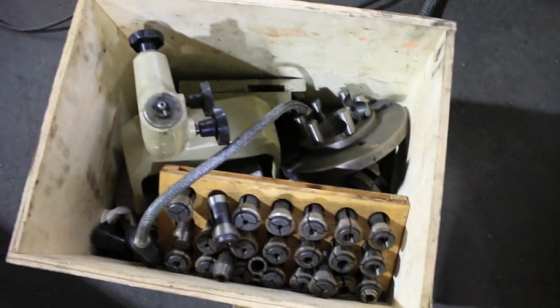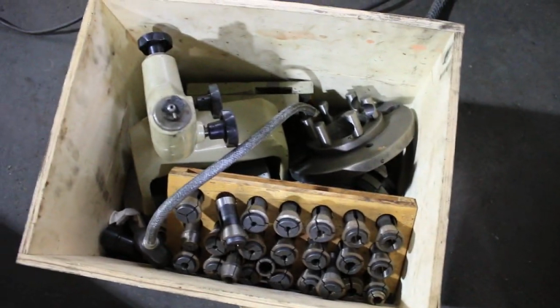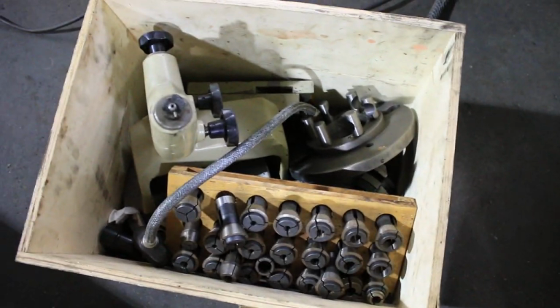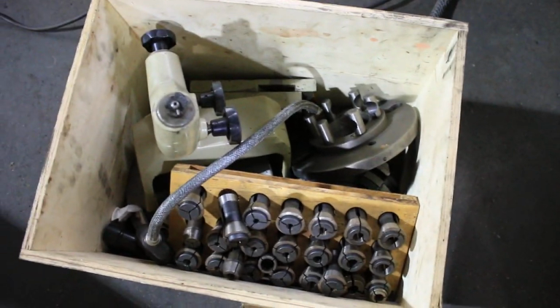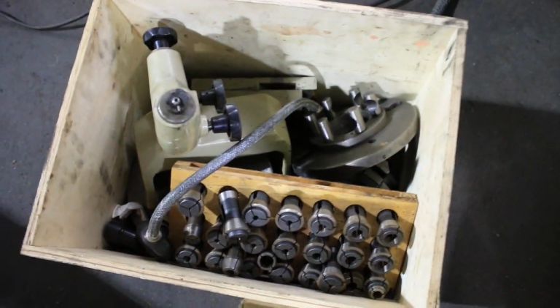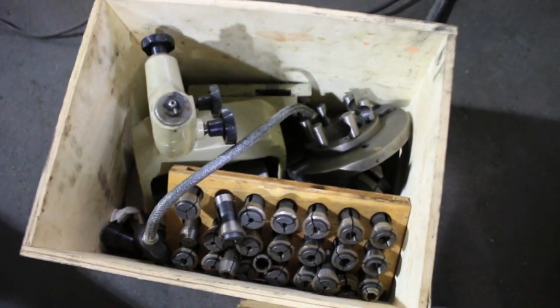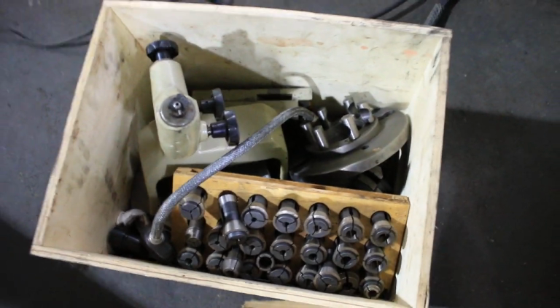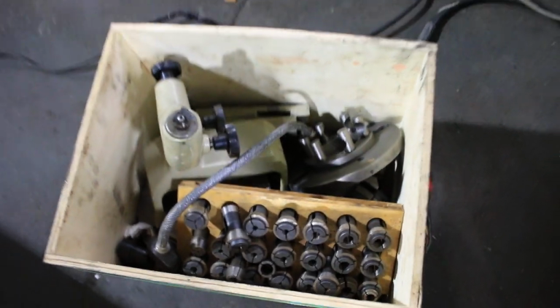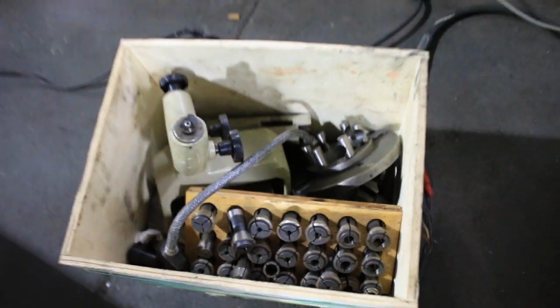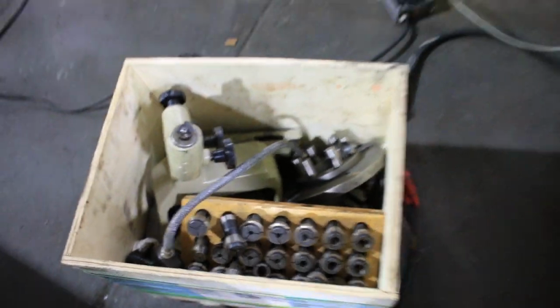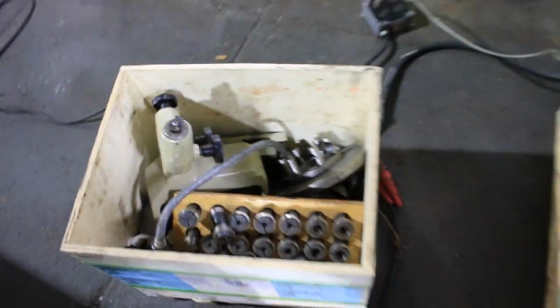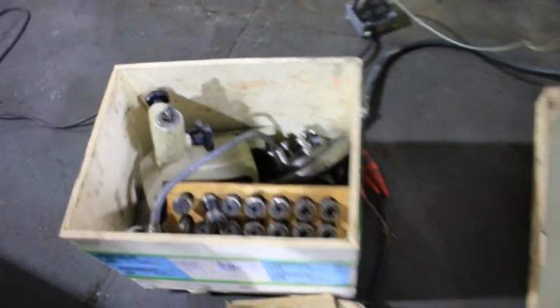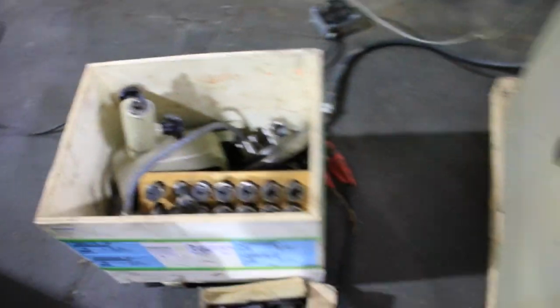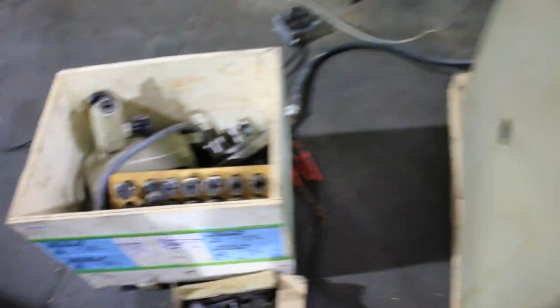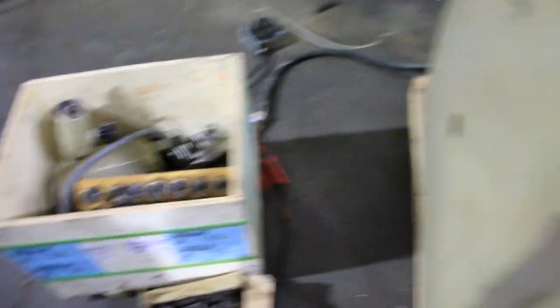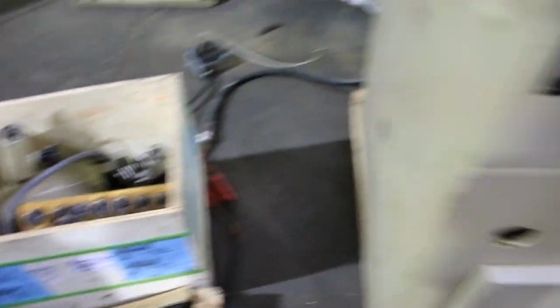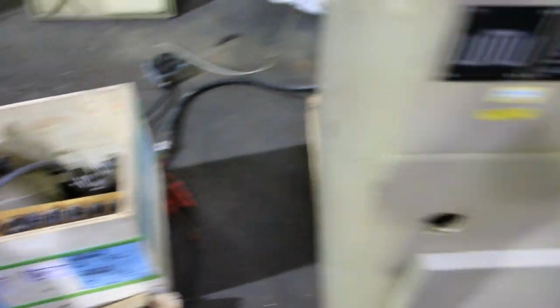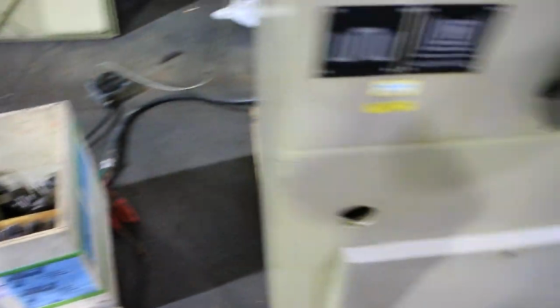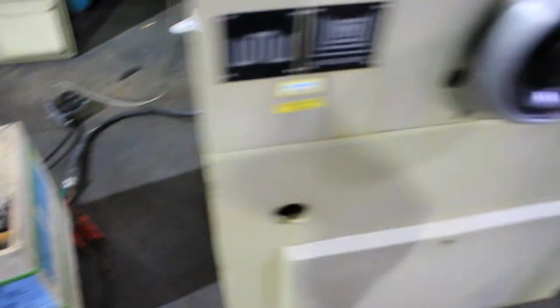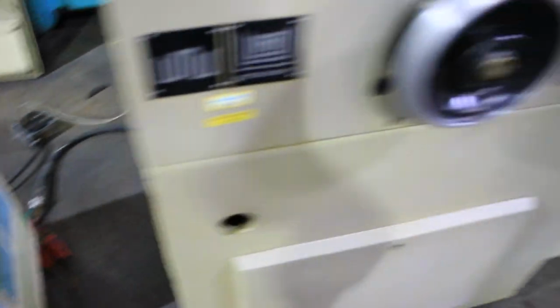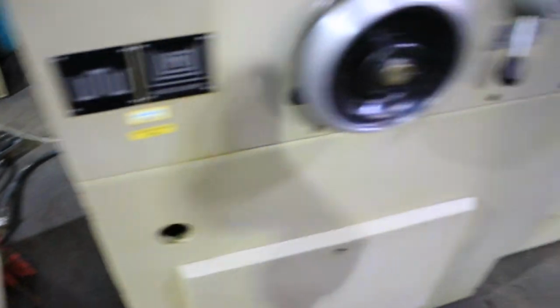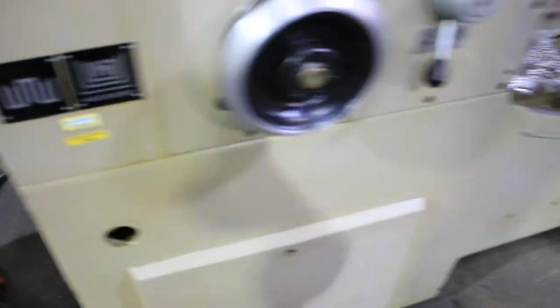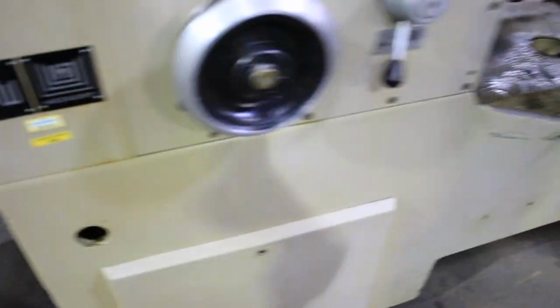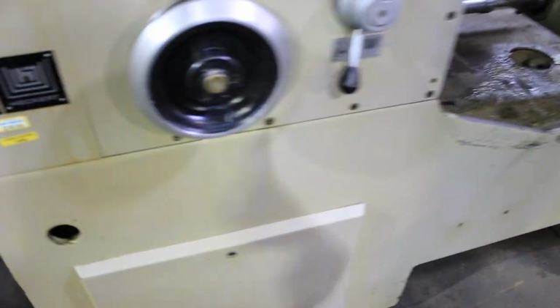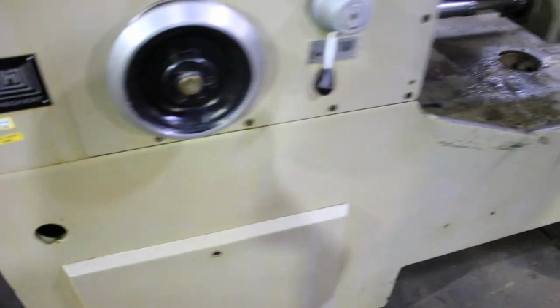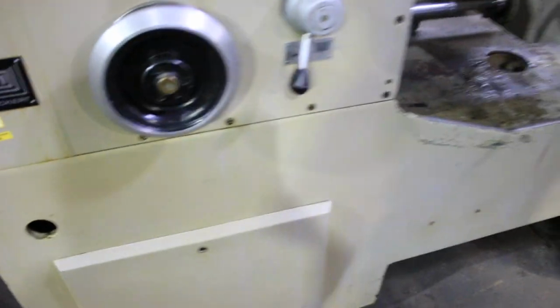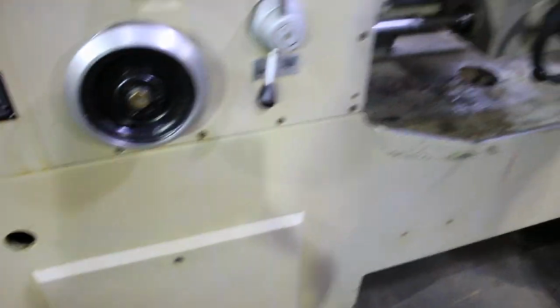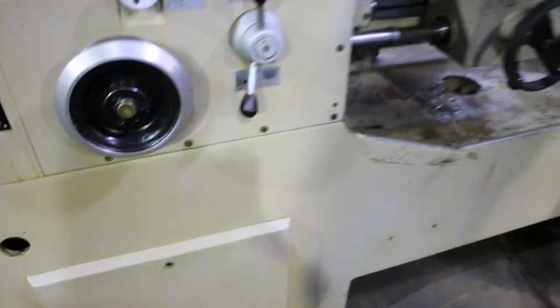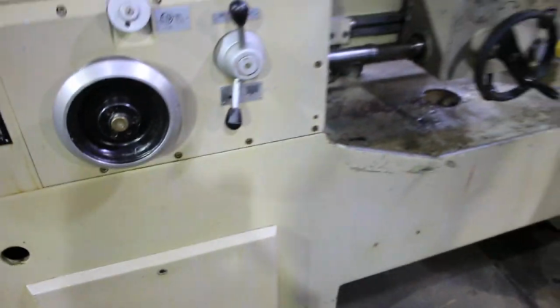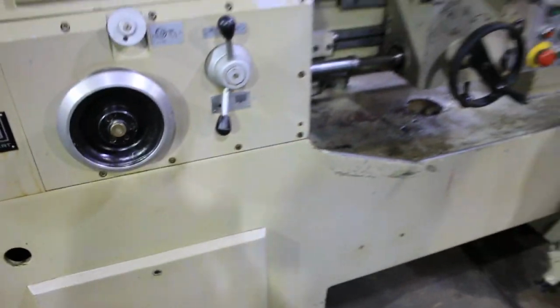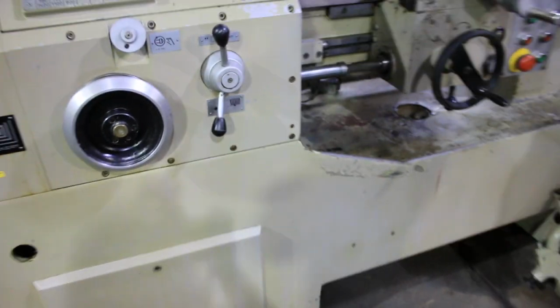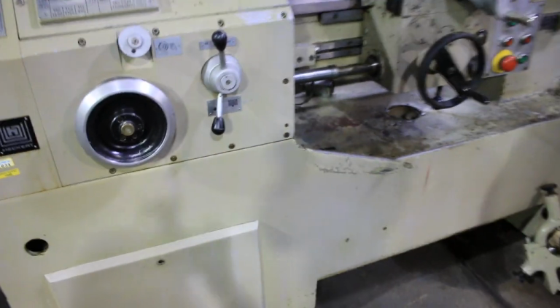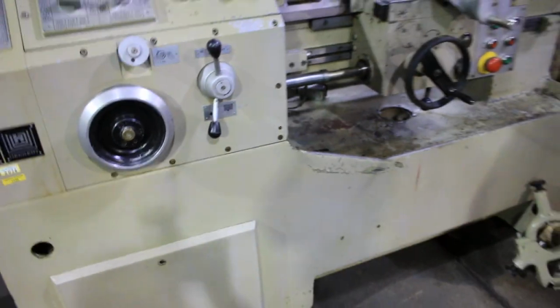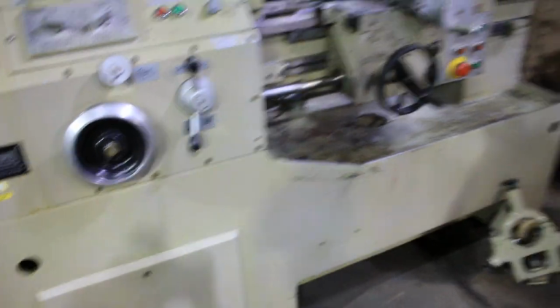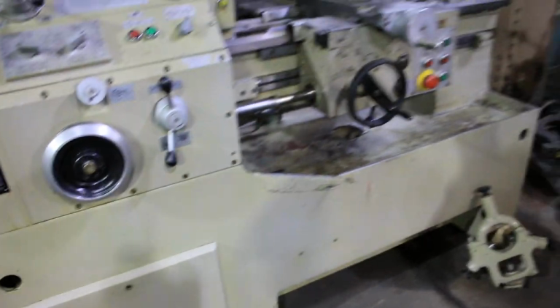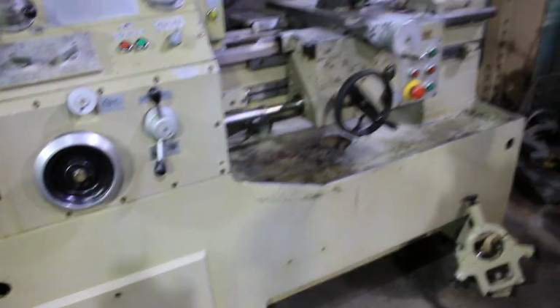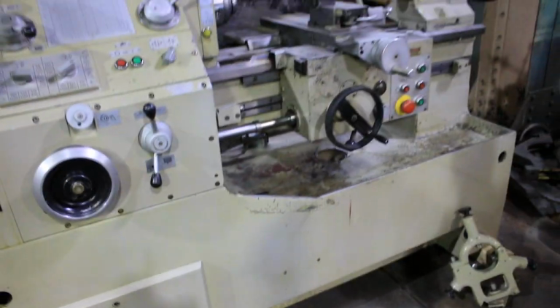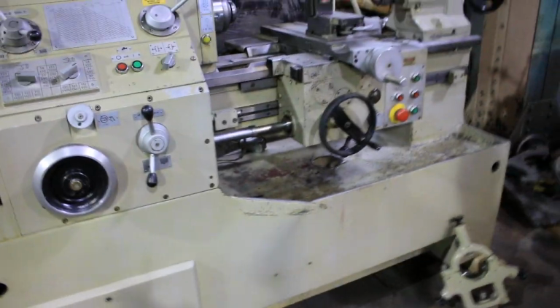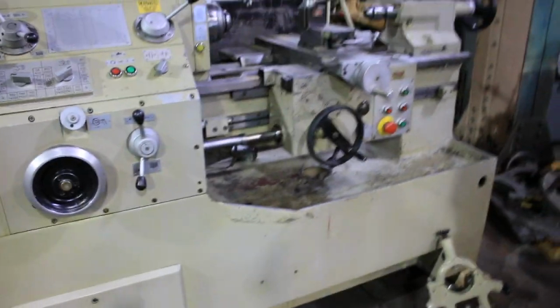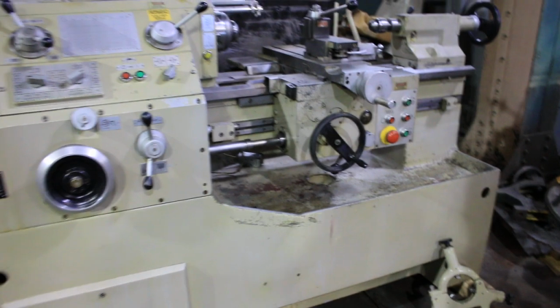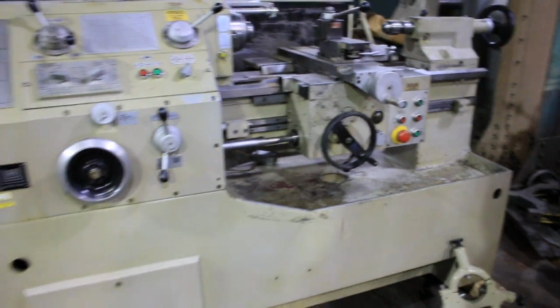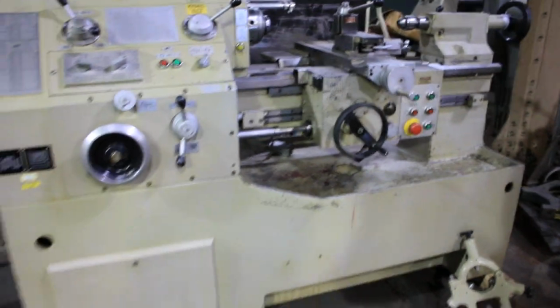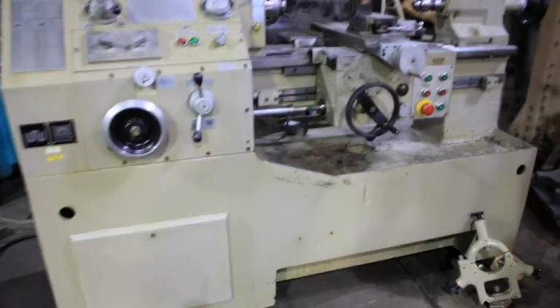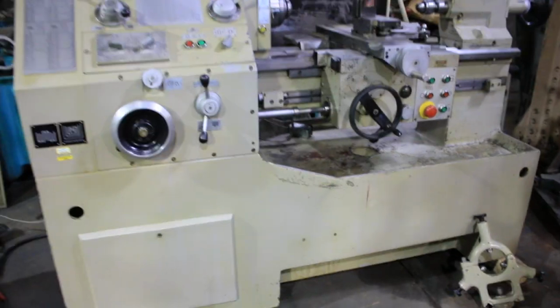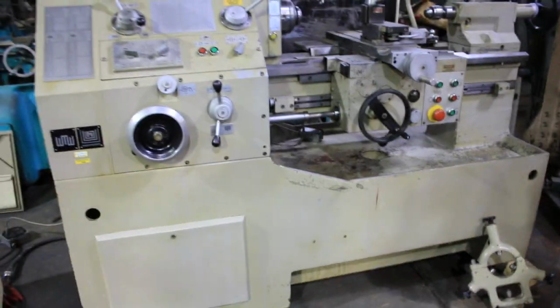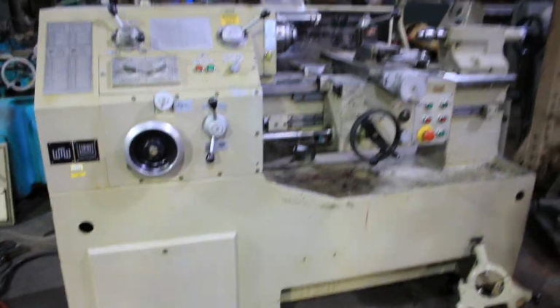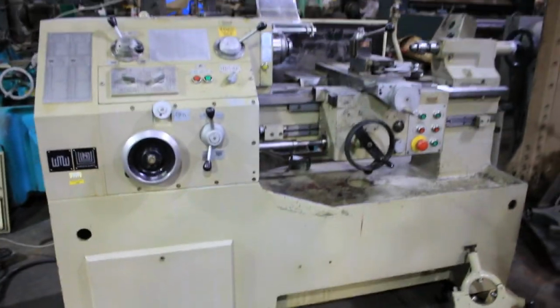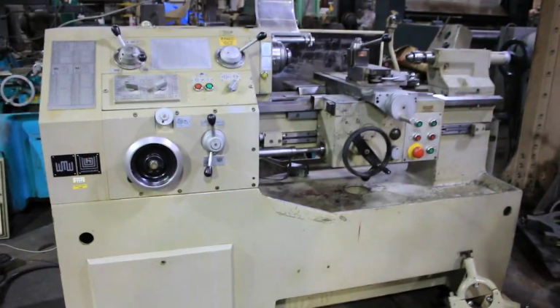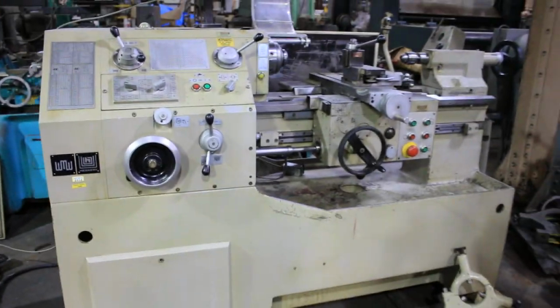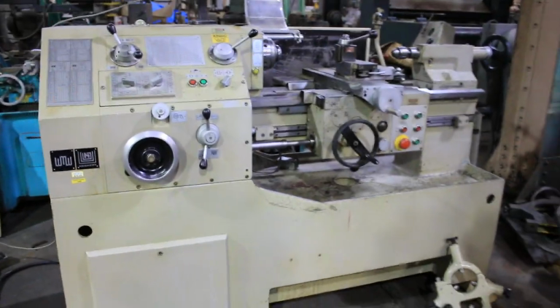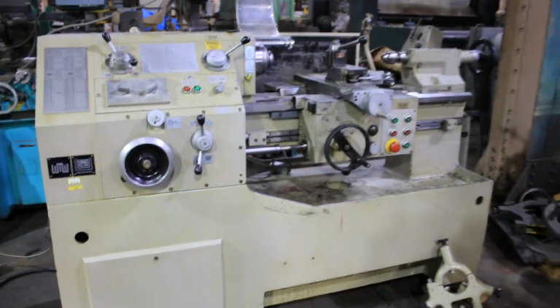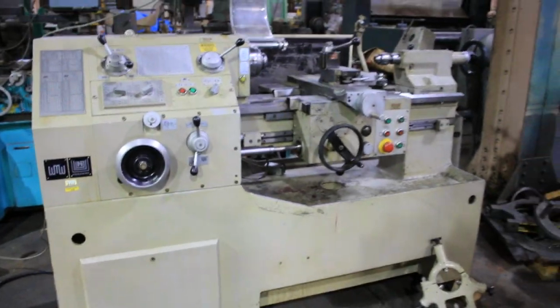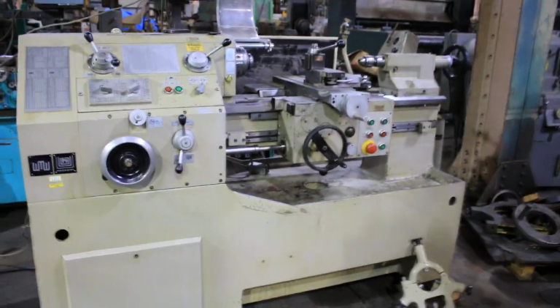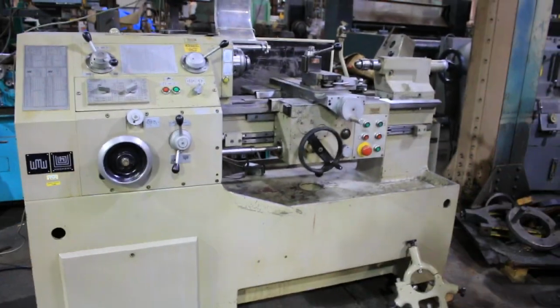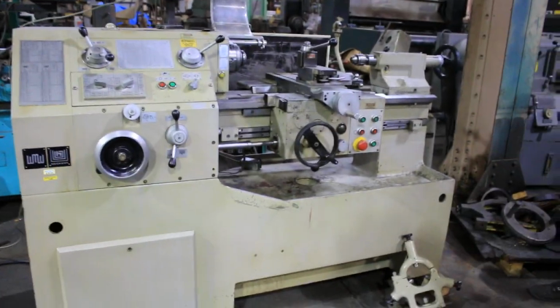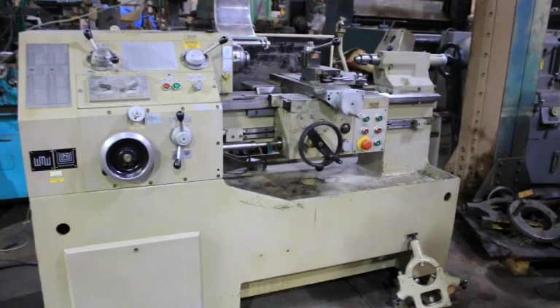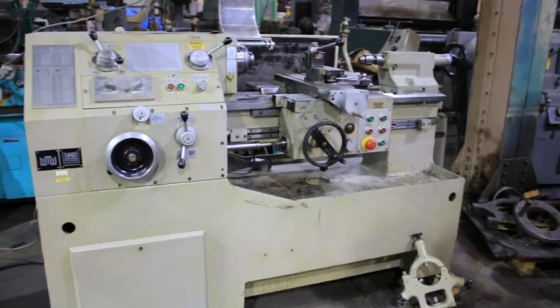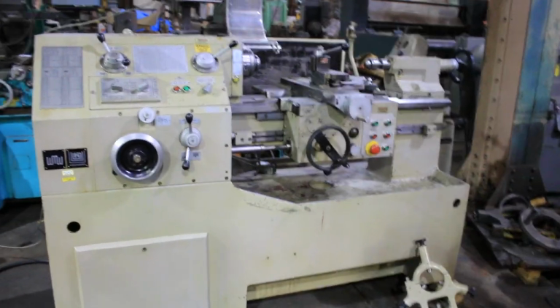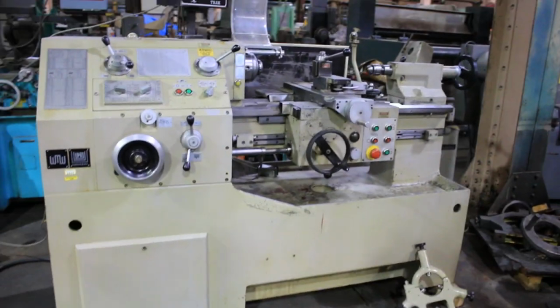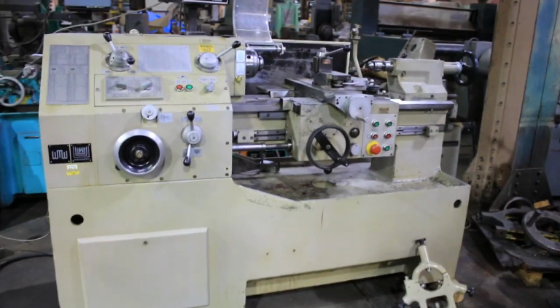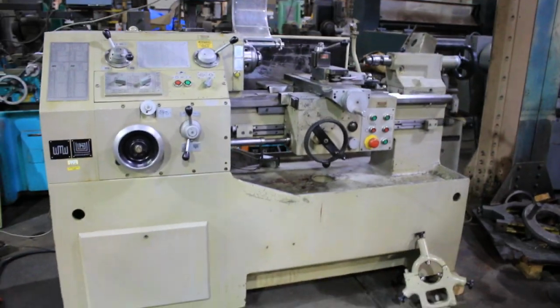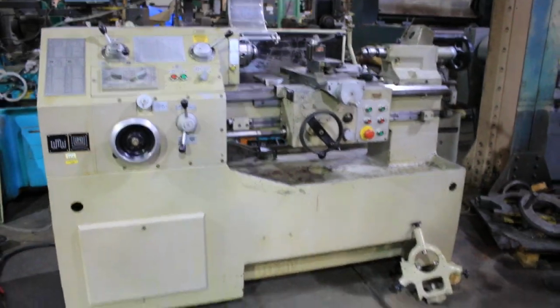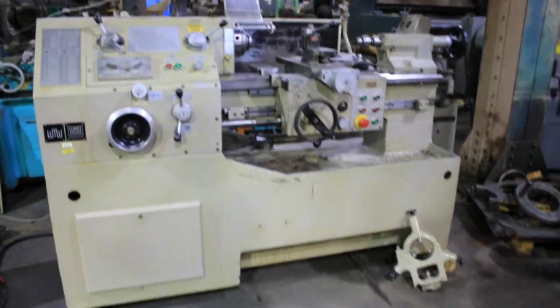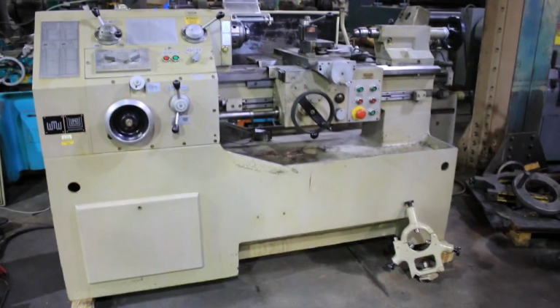Machine is in original paint. The bed is in nice shape — no scoring. Hey, thank you for watching our video.